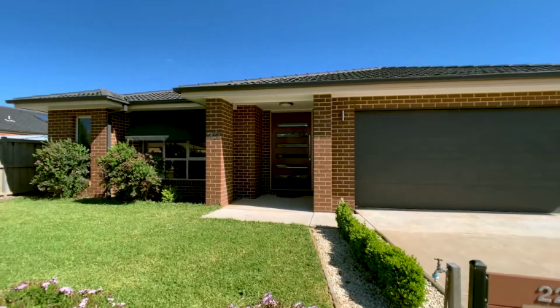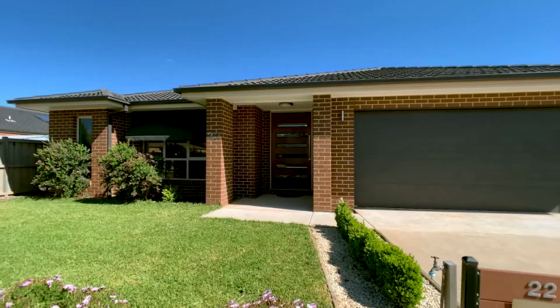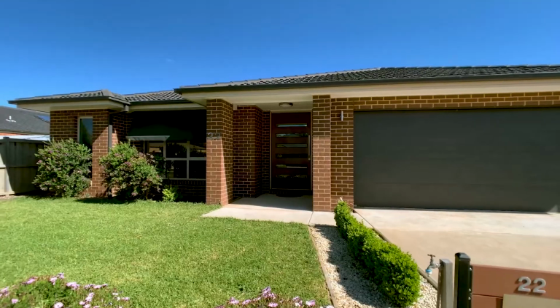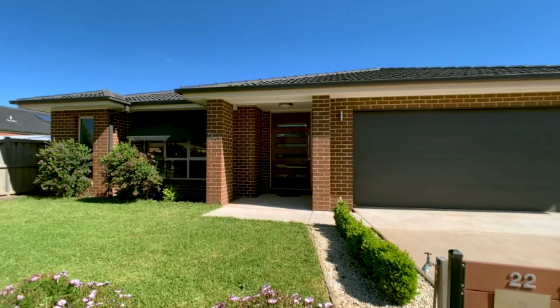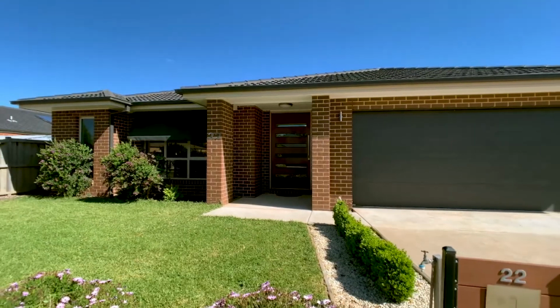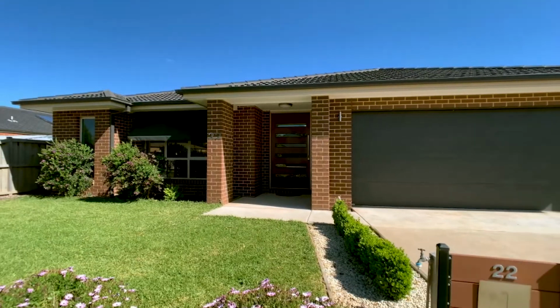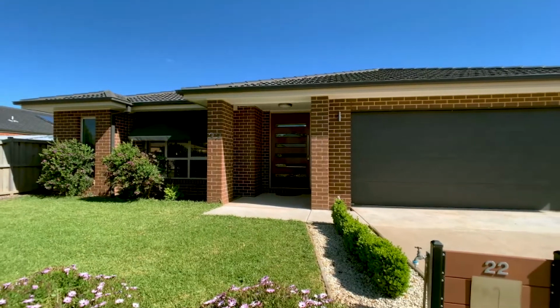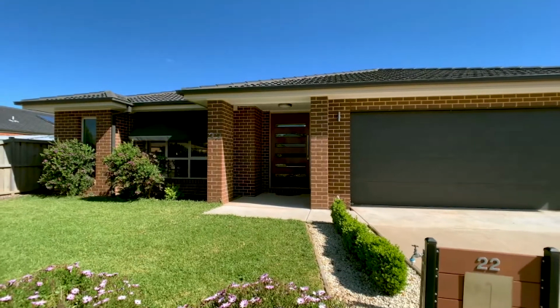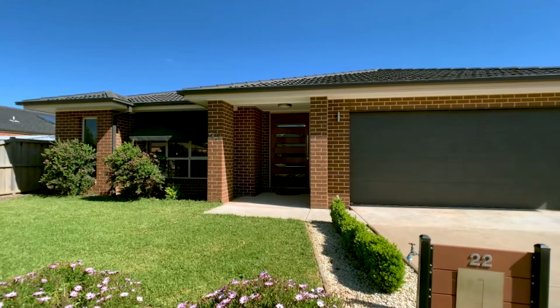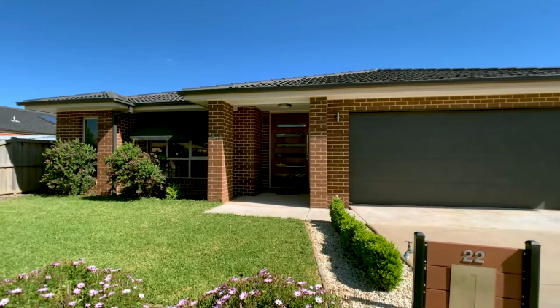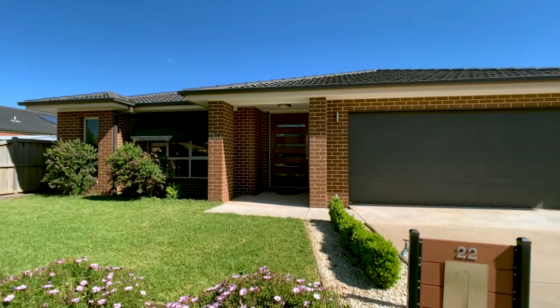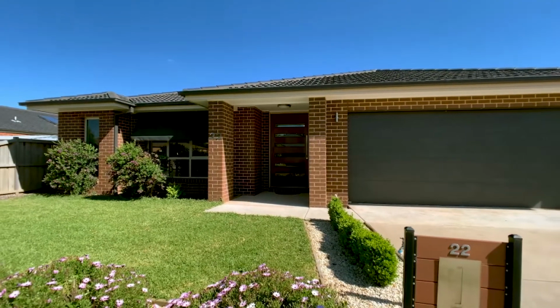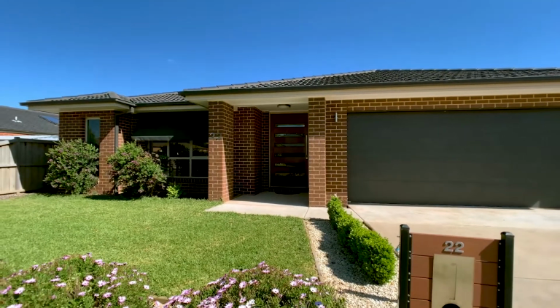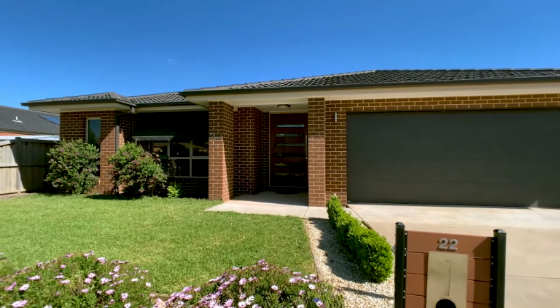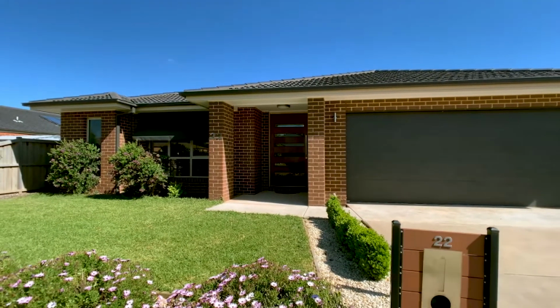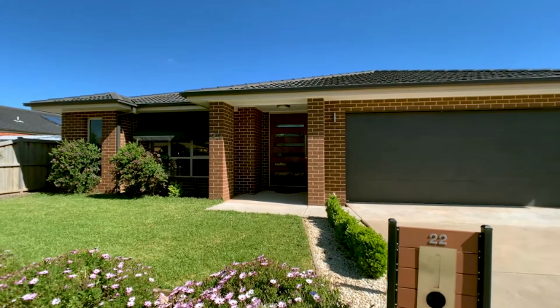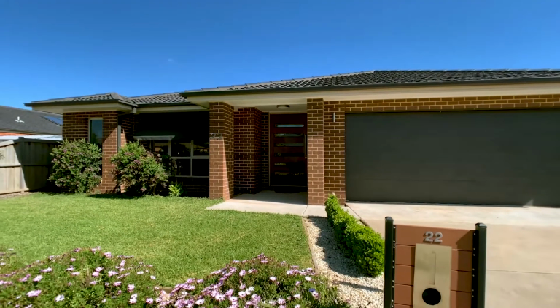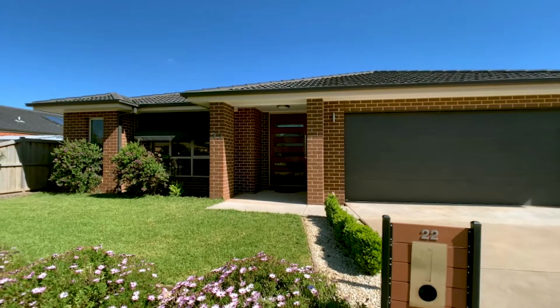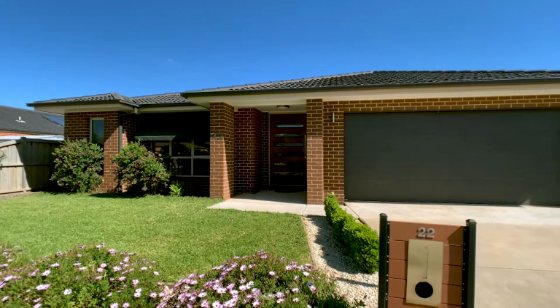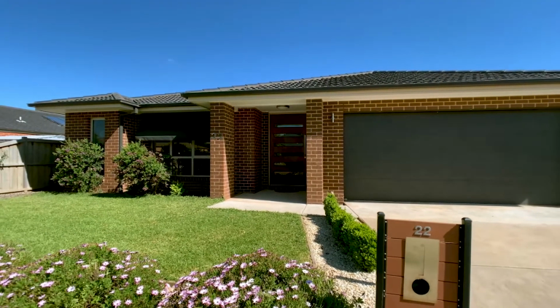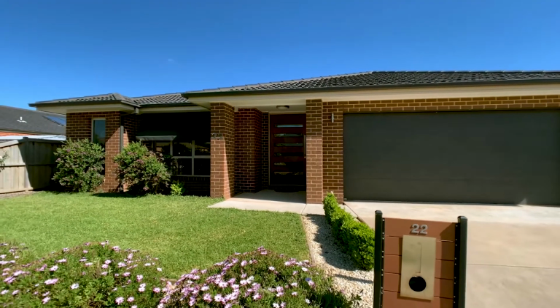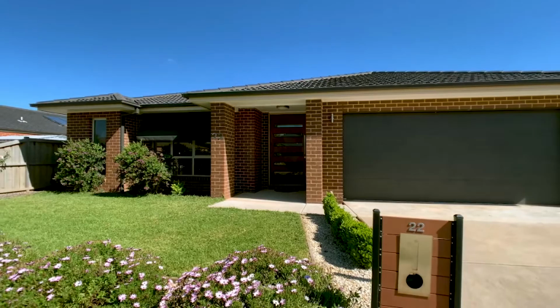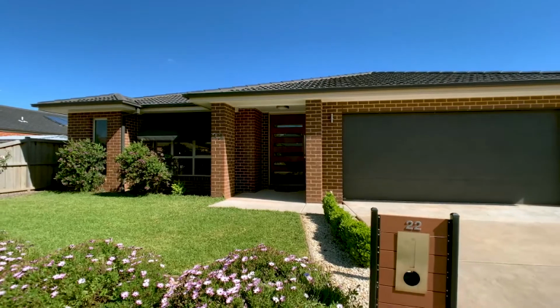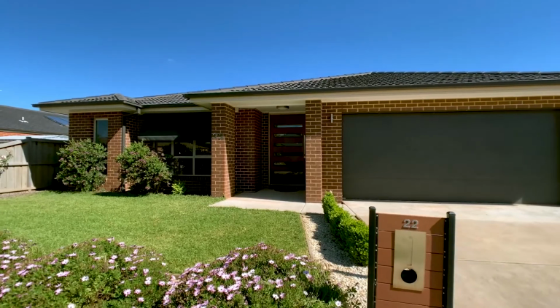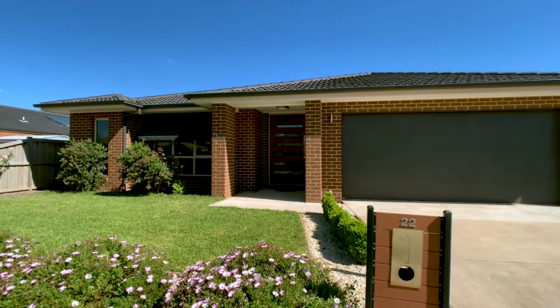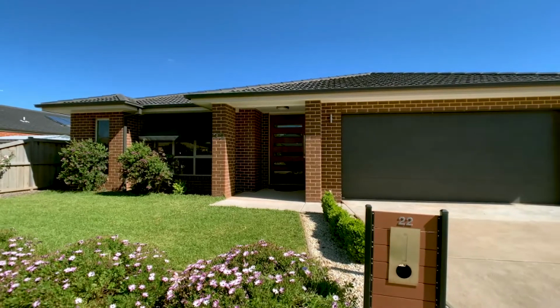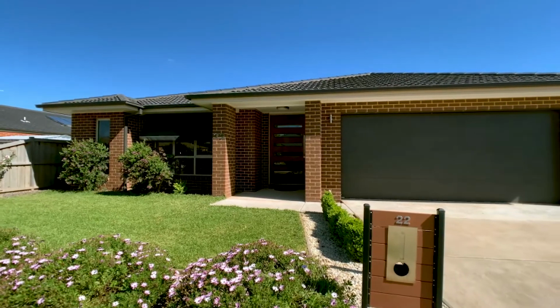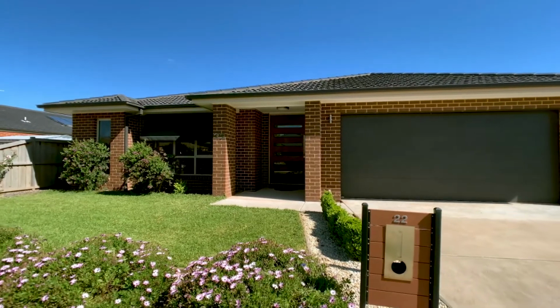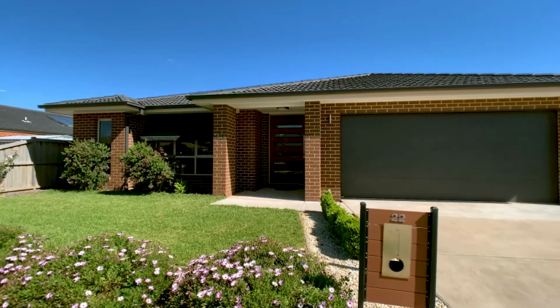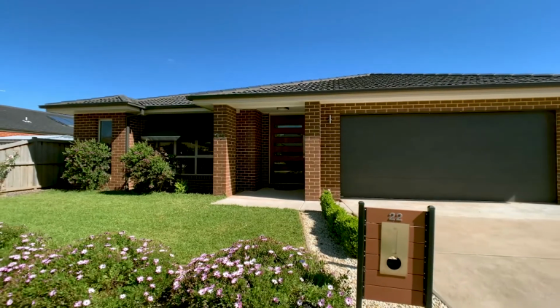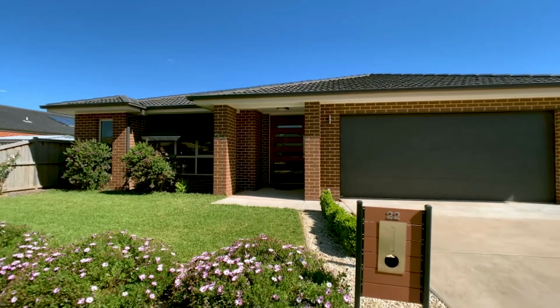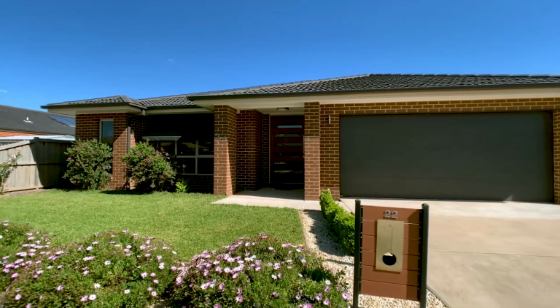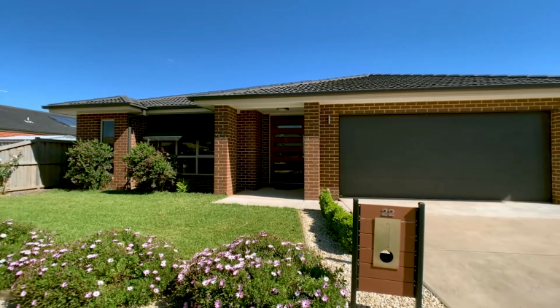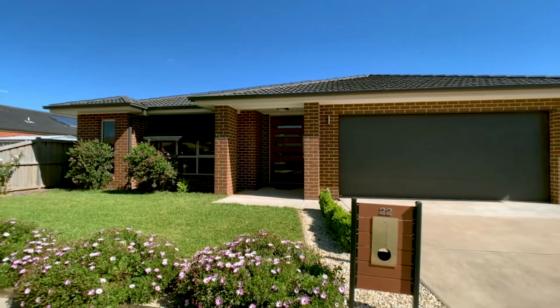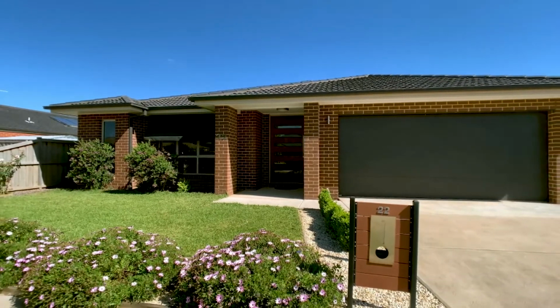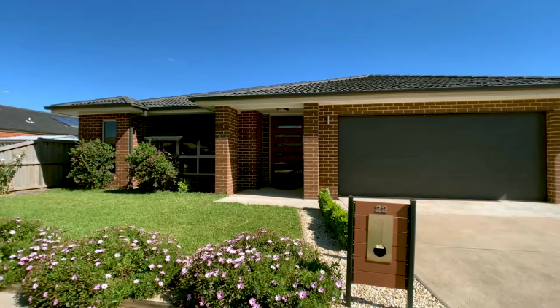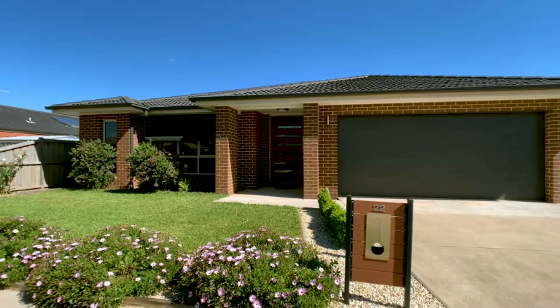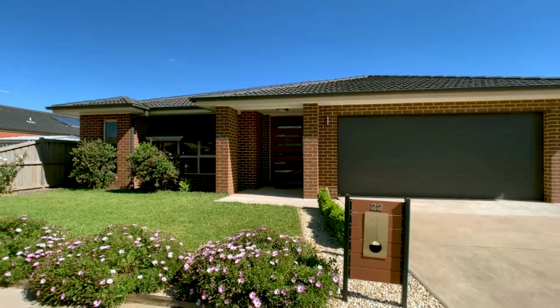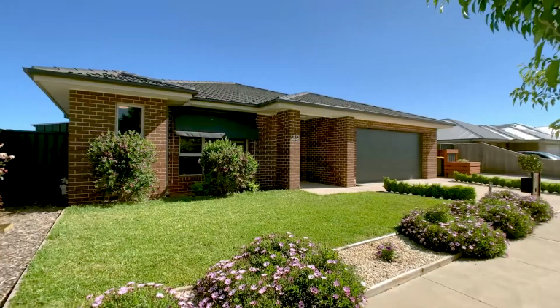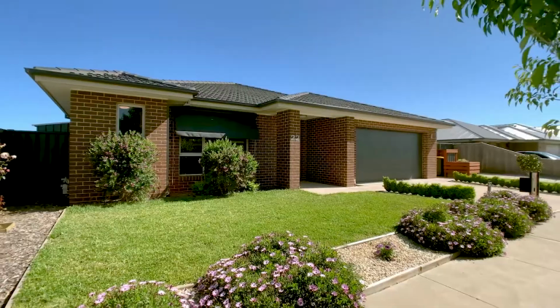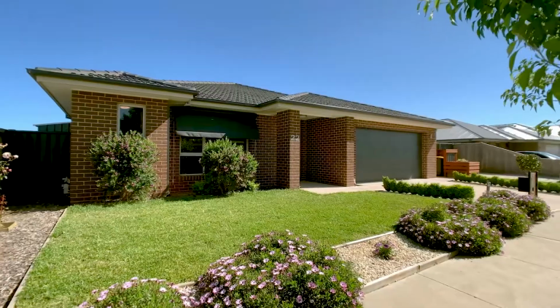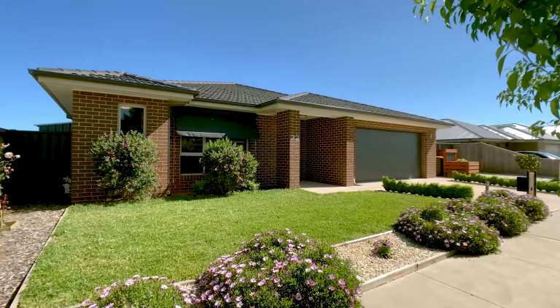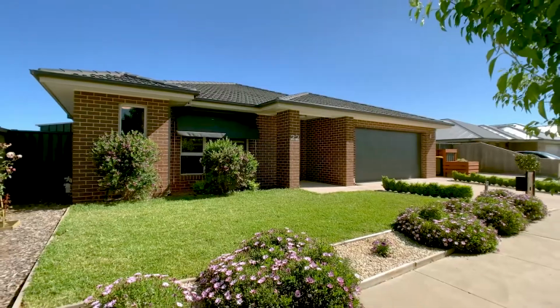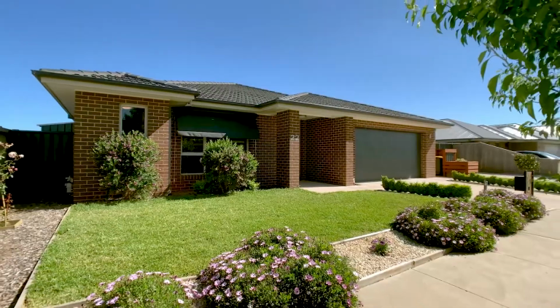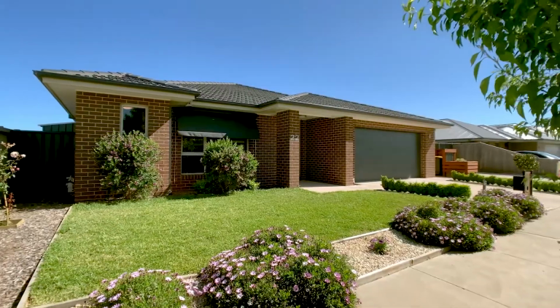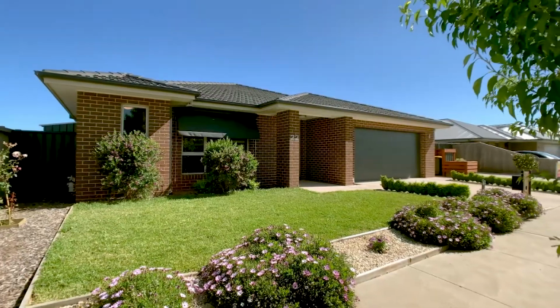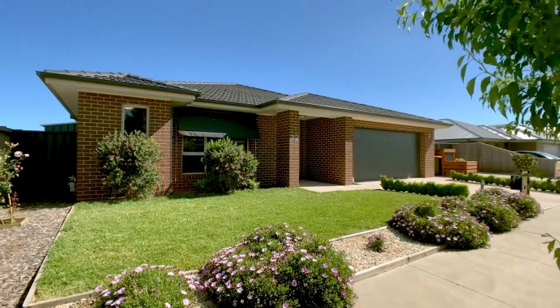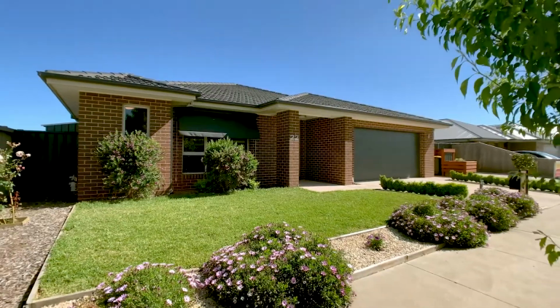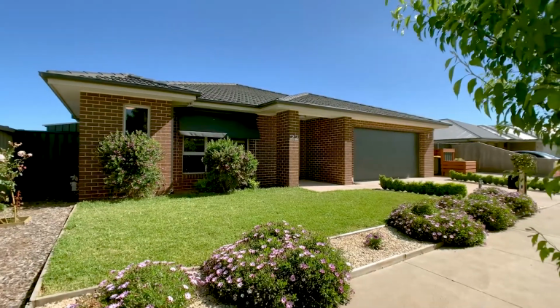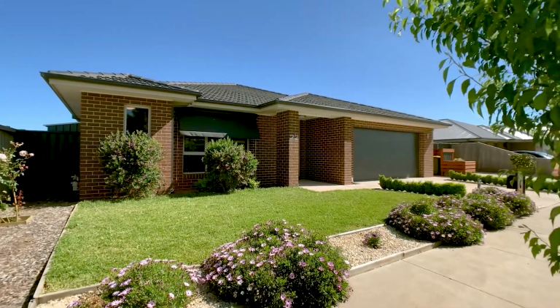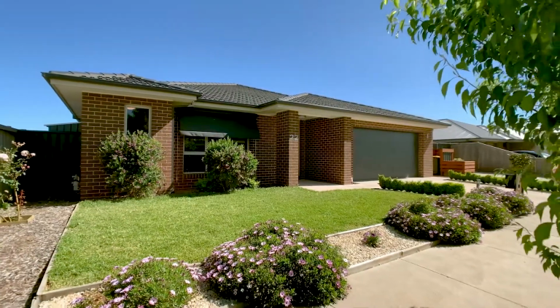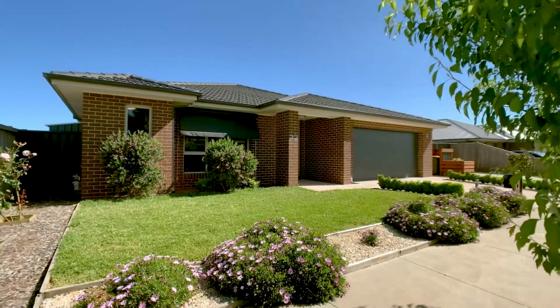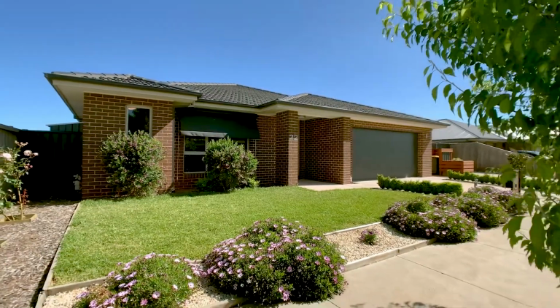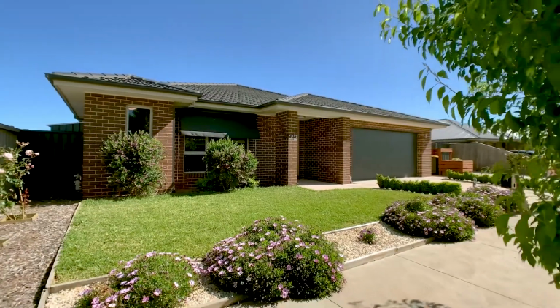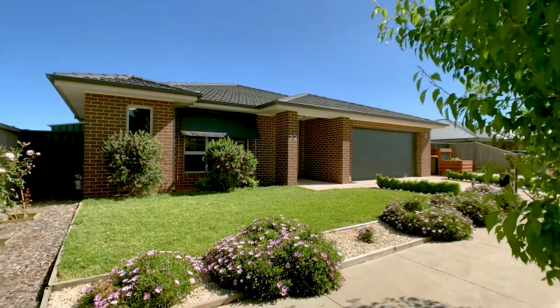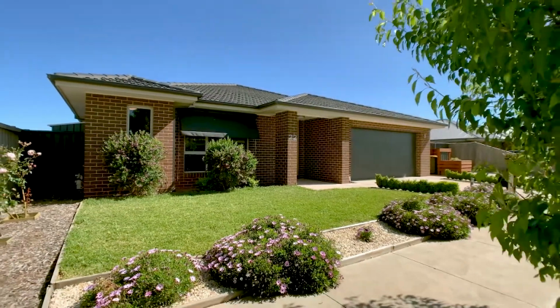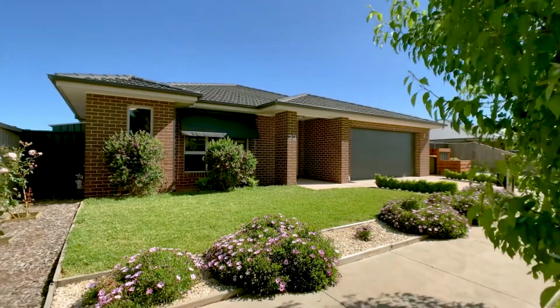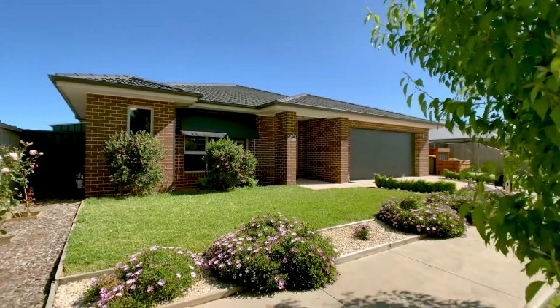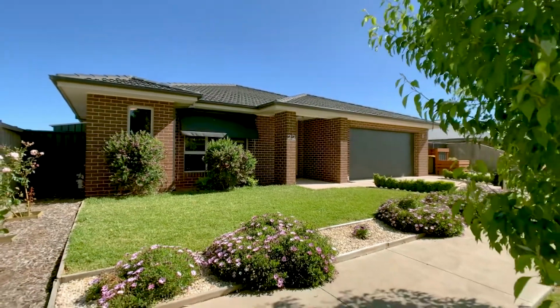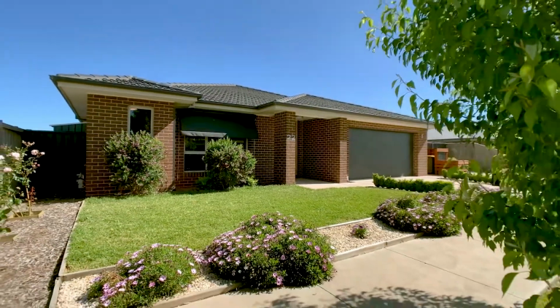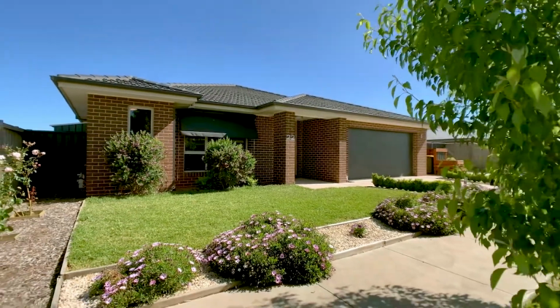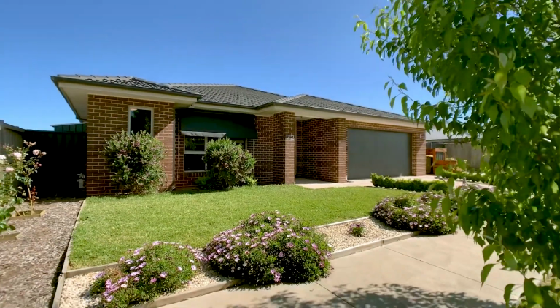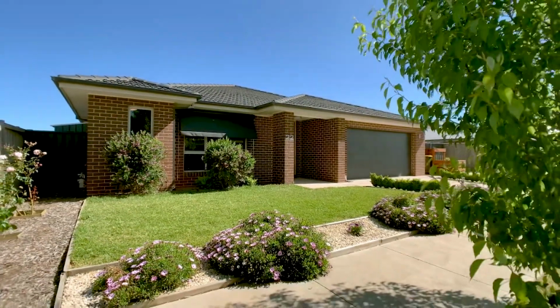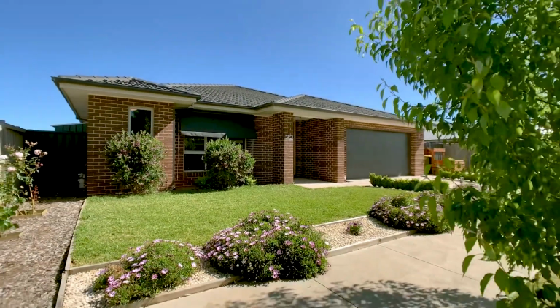This quality home offers class and practicality and should be high on your list of properties to see.